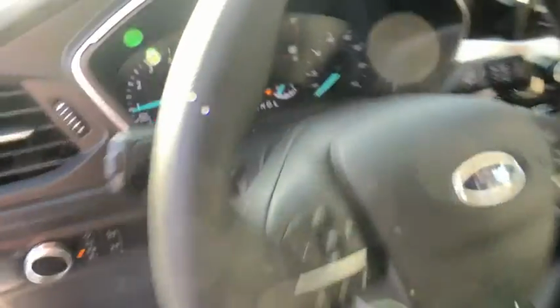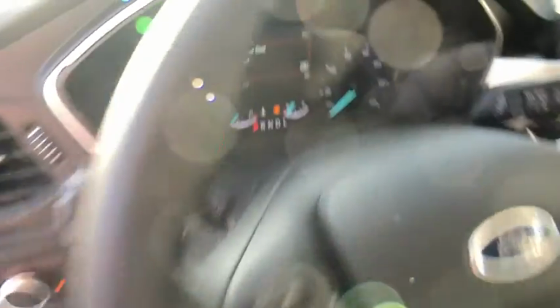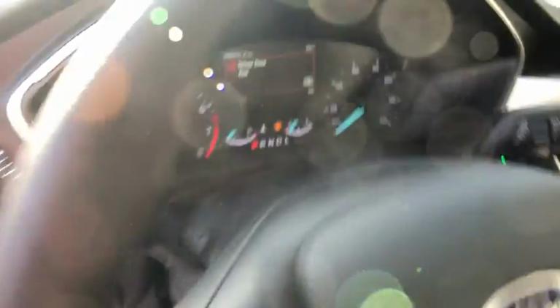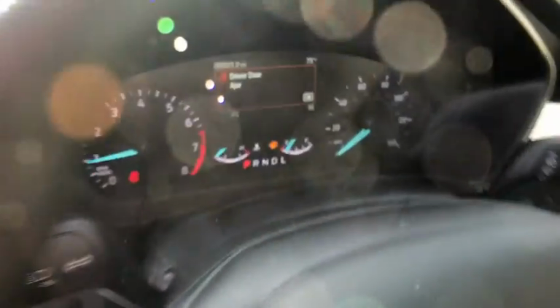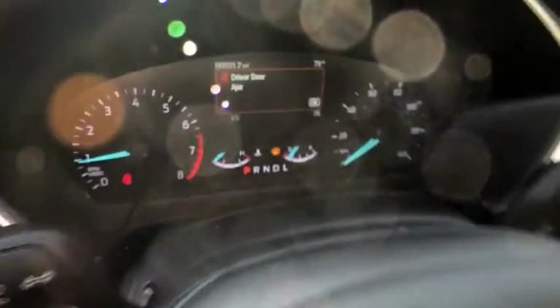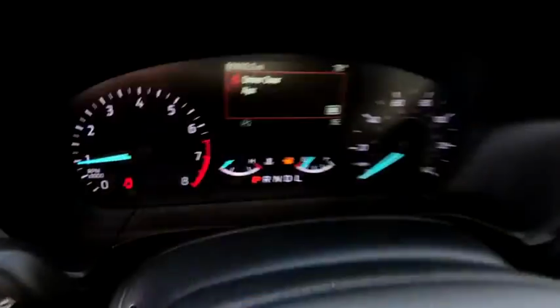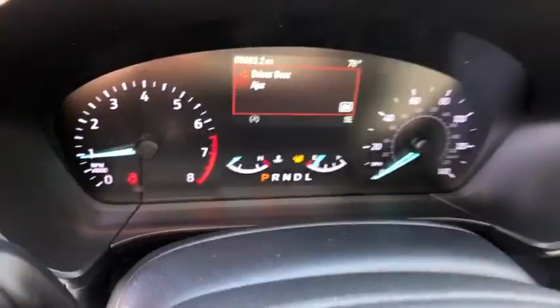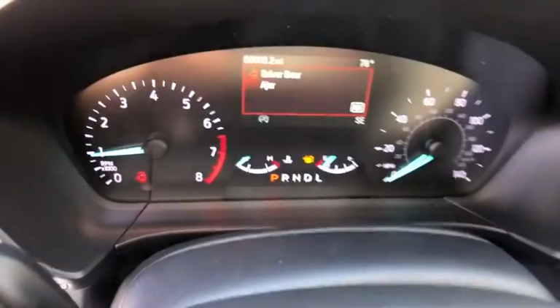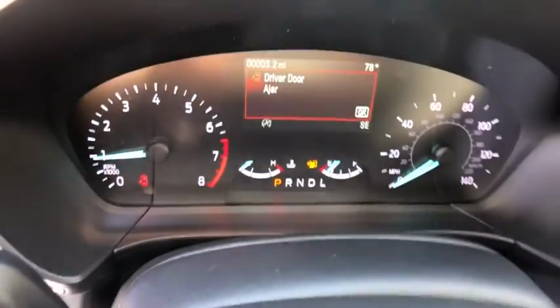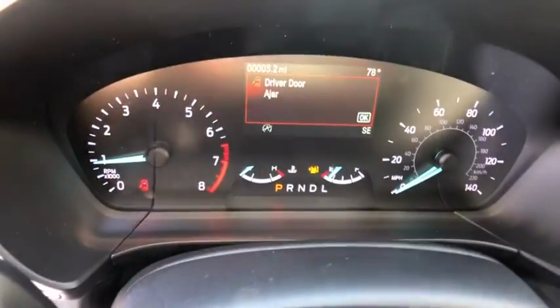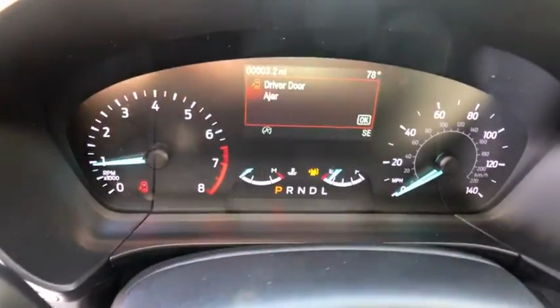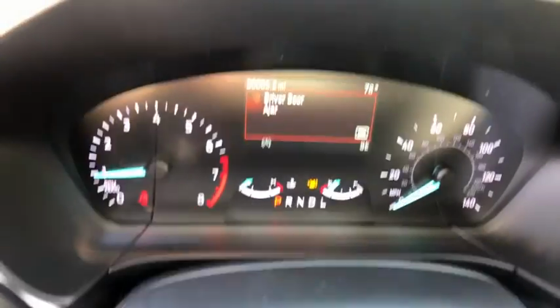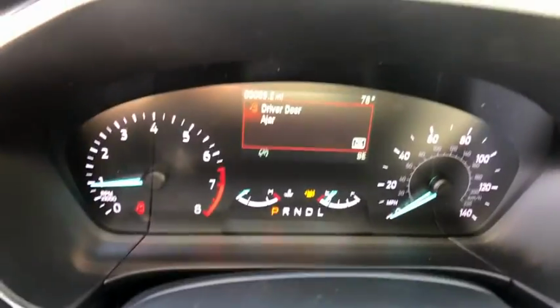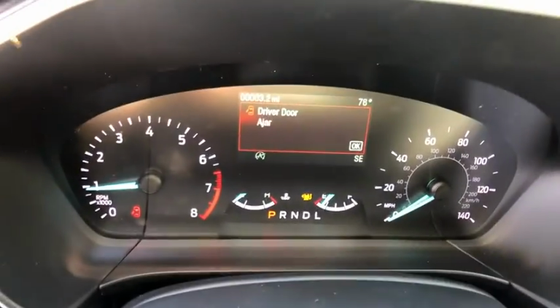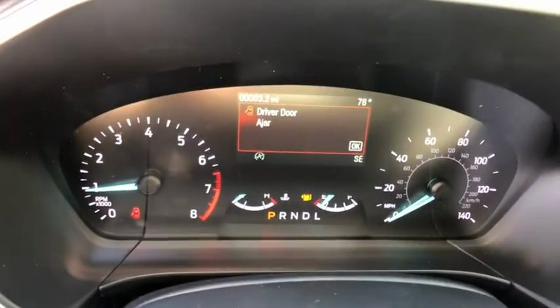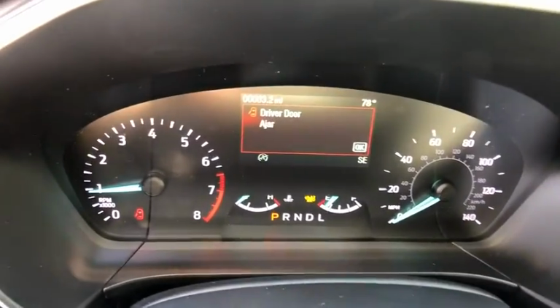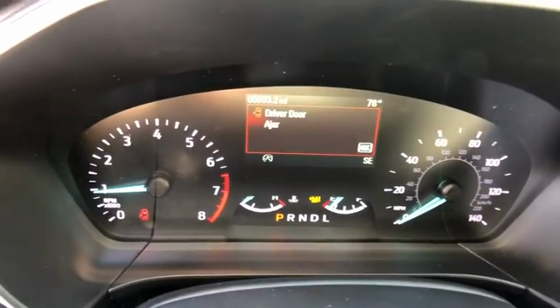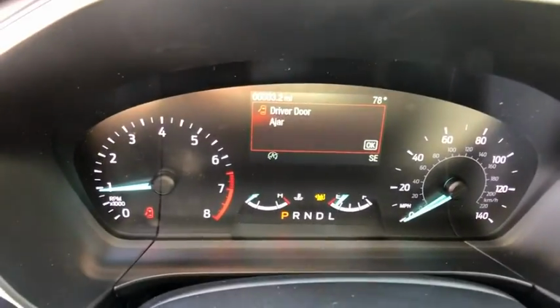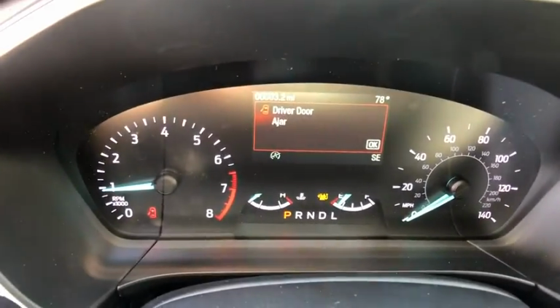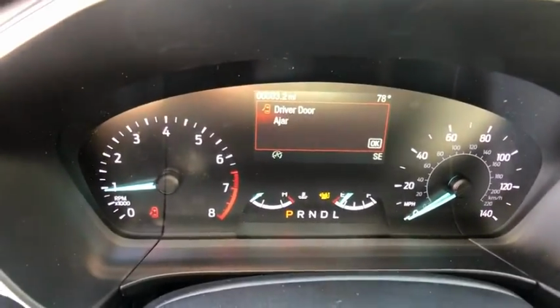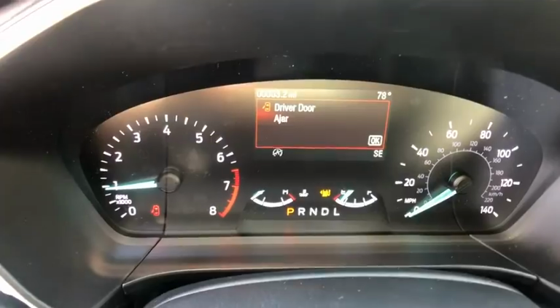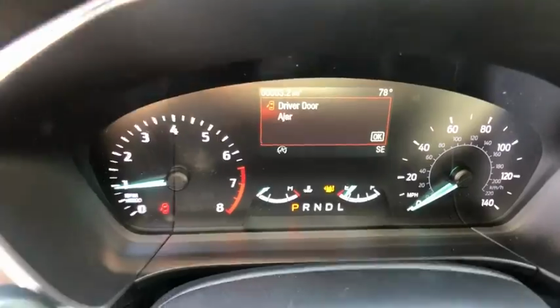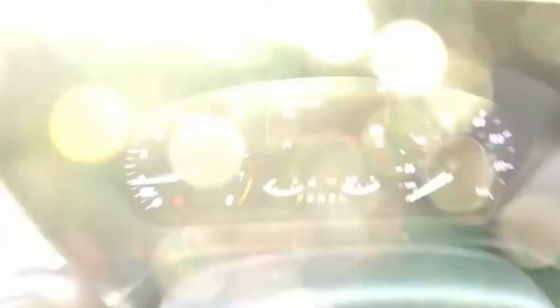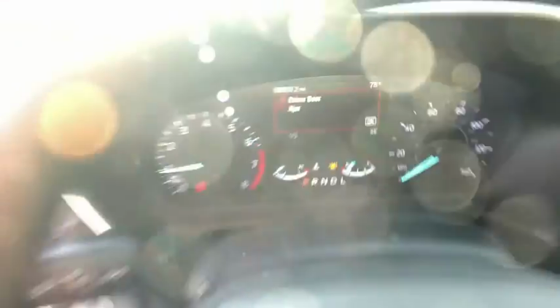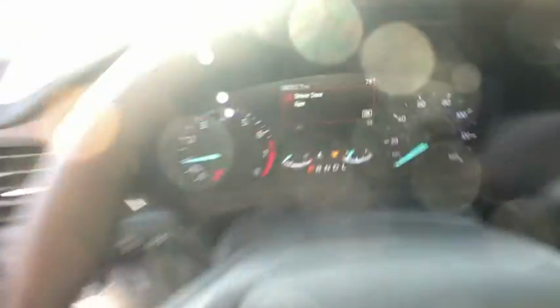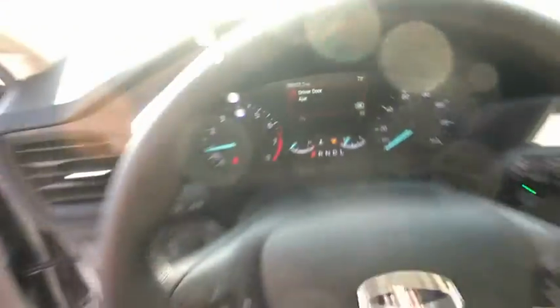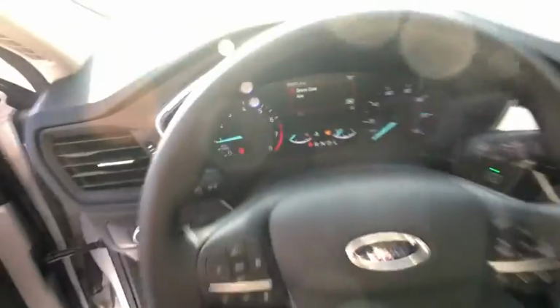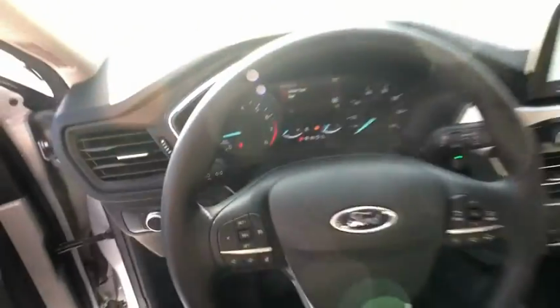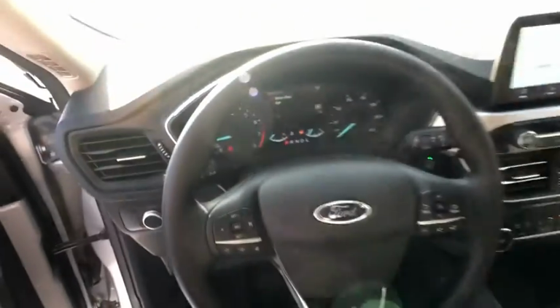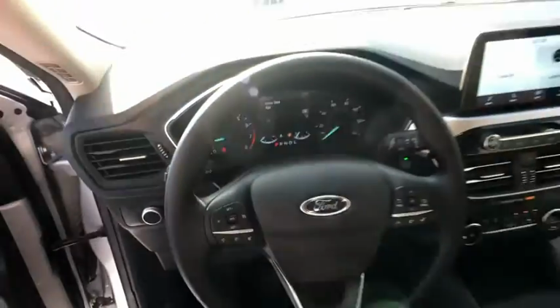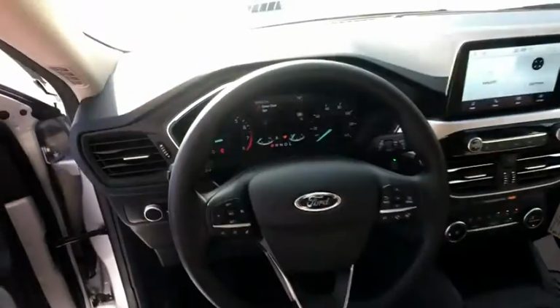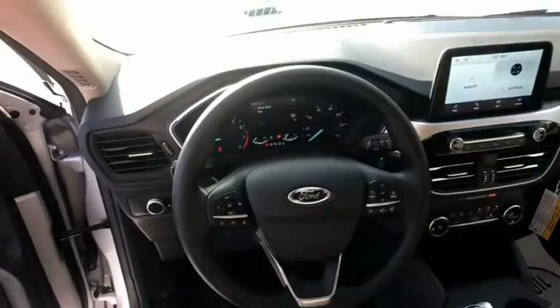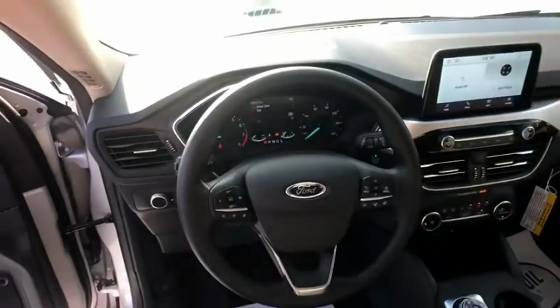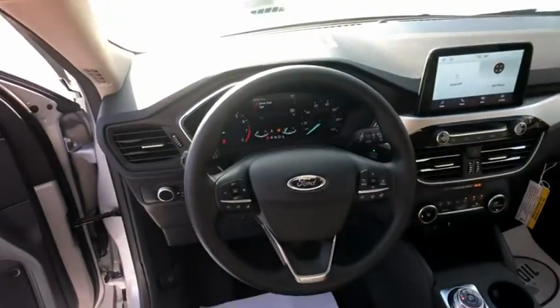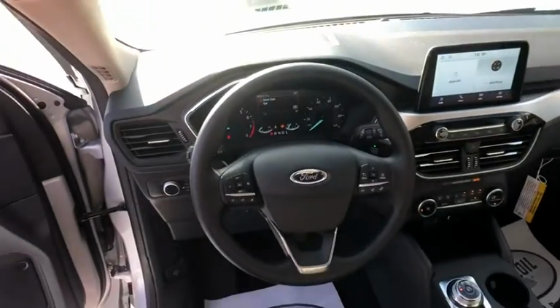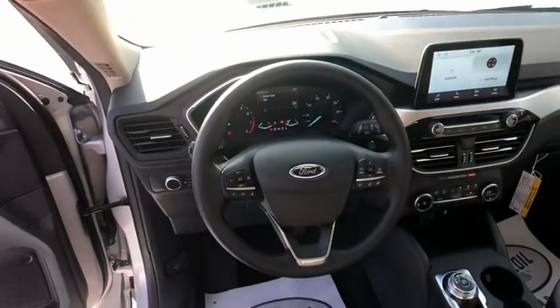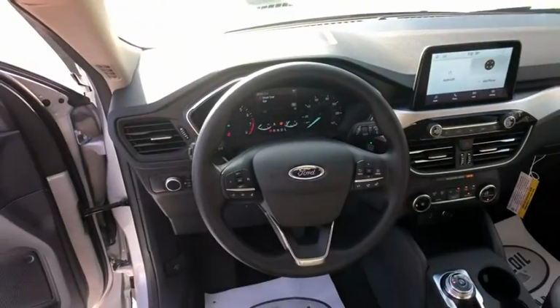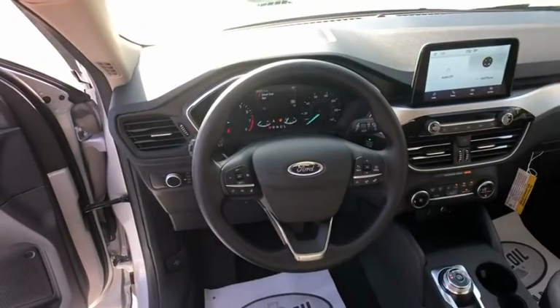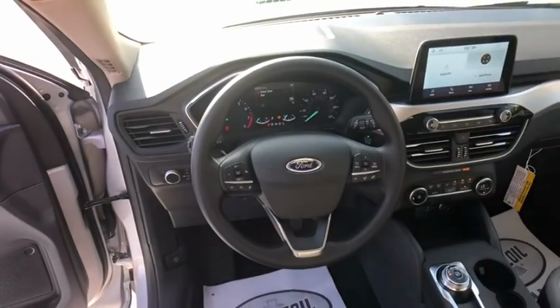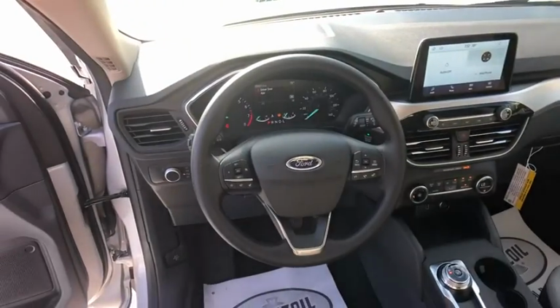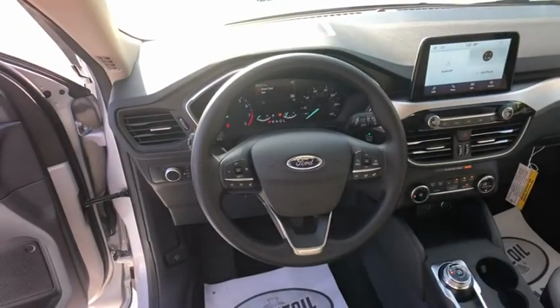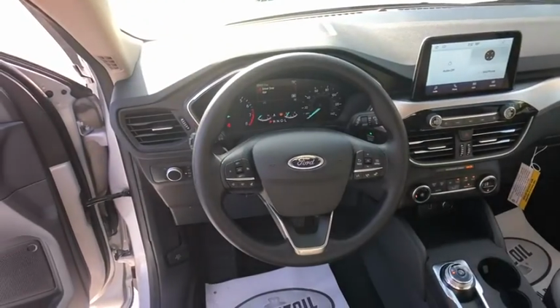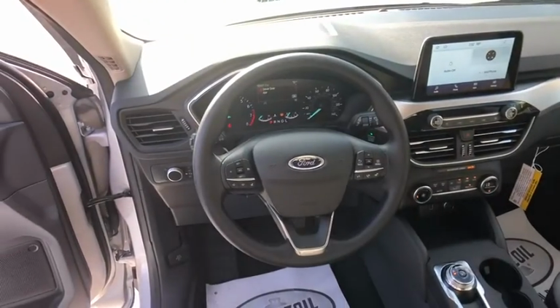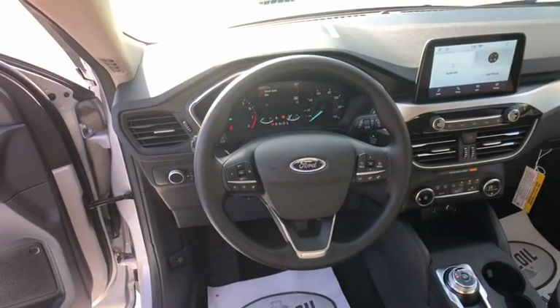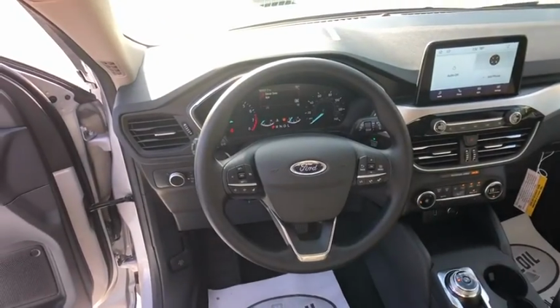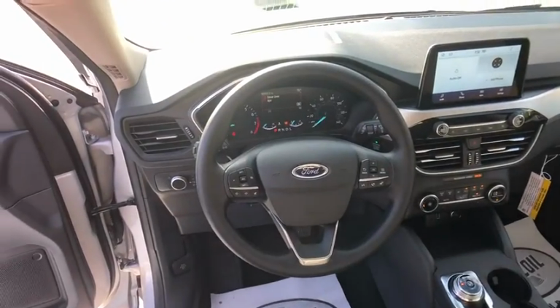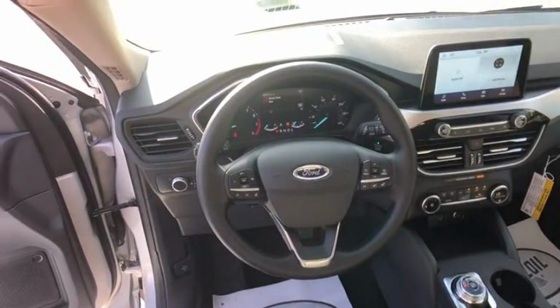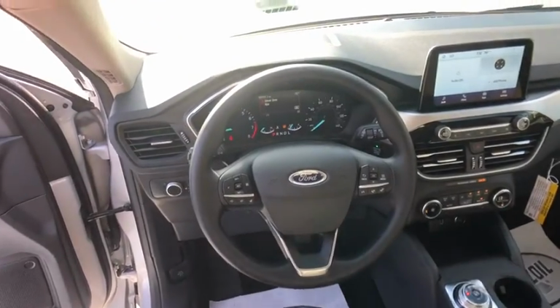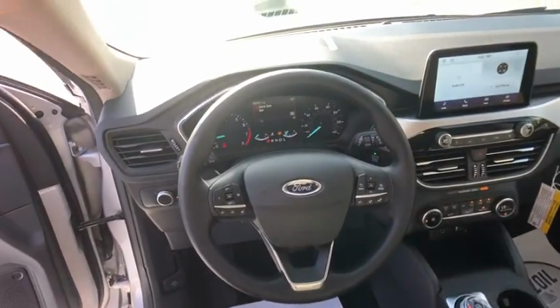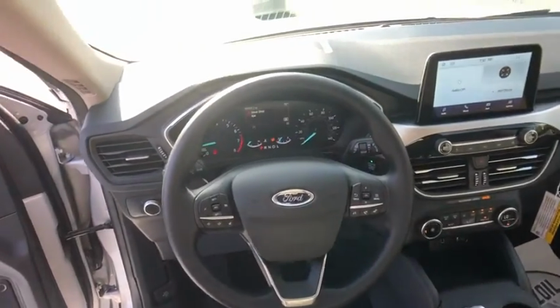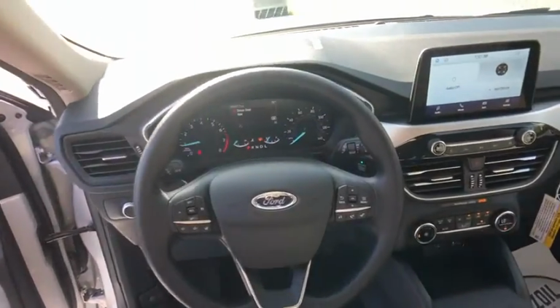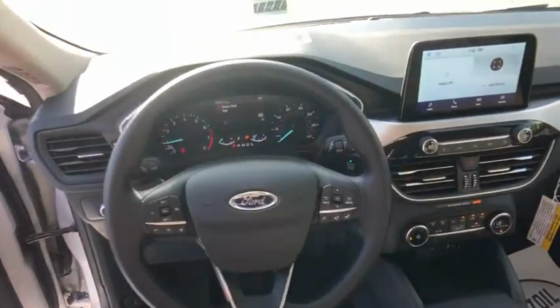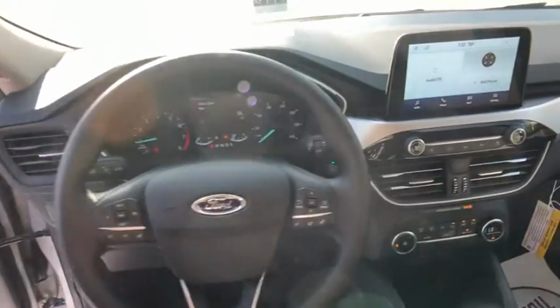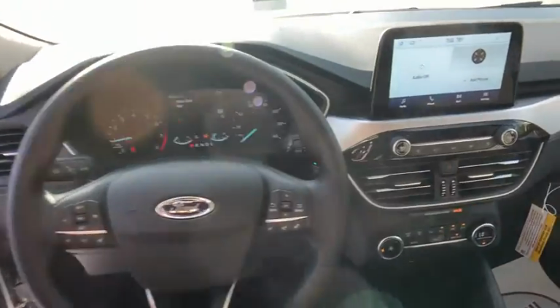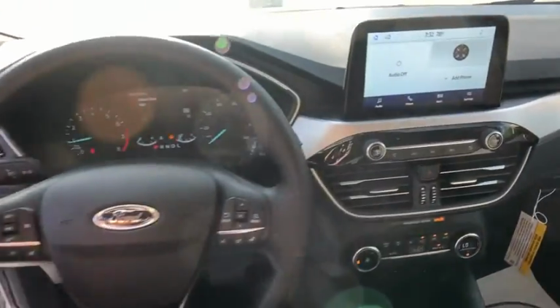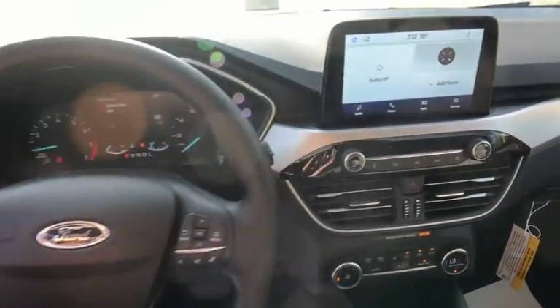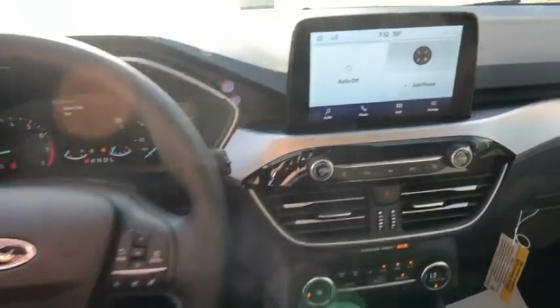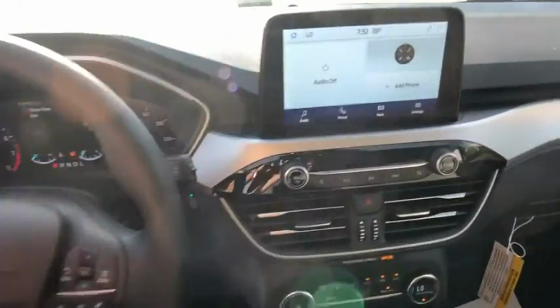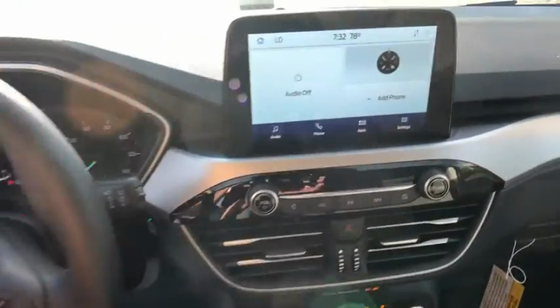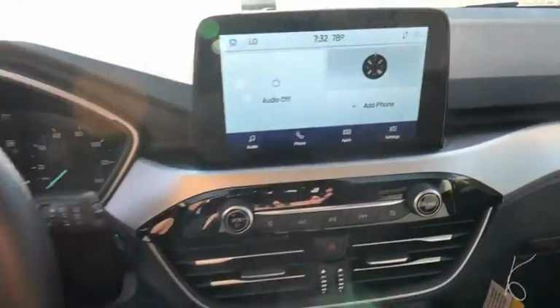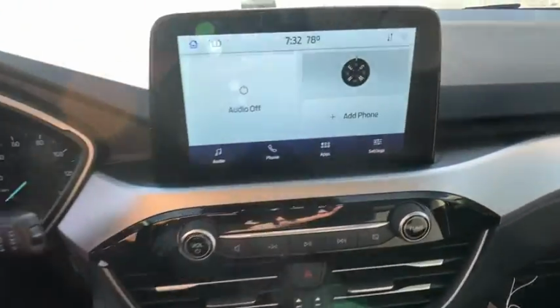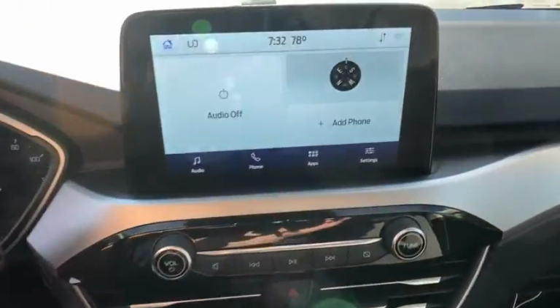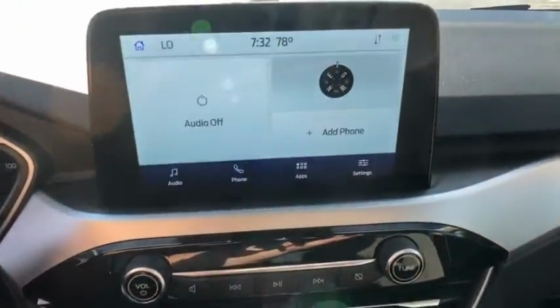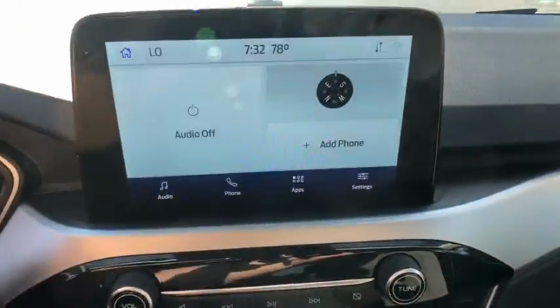Remote keyless entry, brake assist, power driver's seat, front bucket seats, driver vanity mirror, rear window wiper.